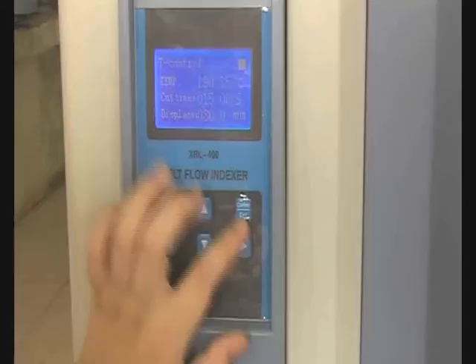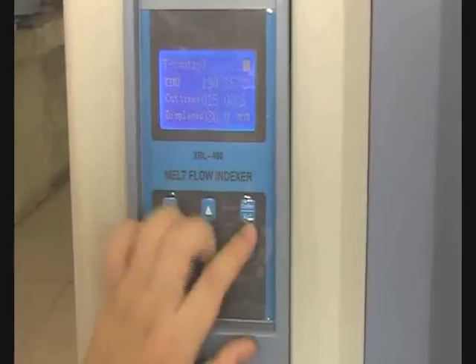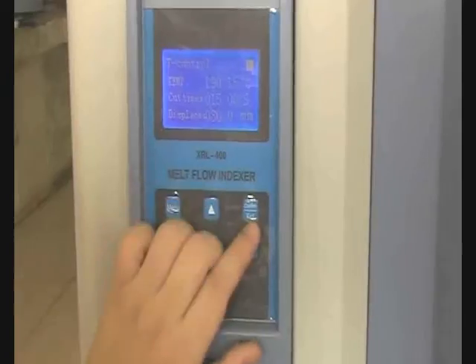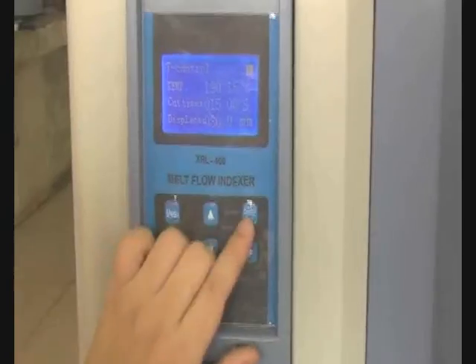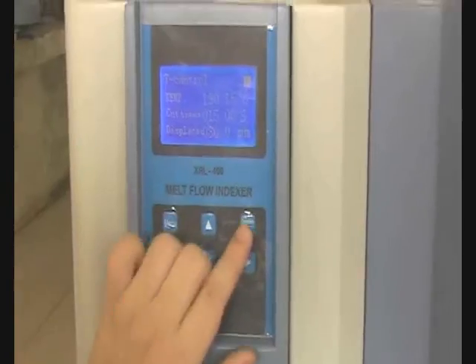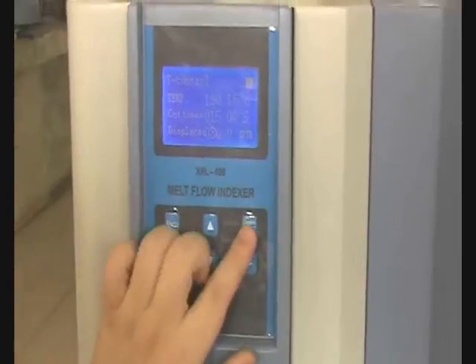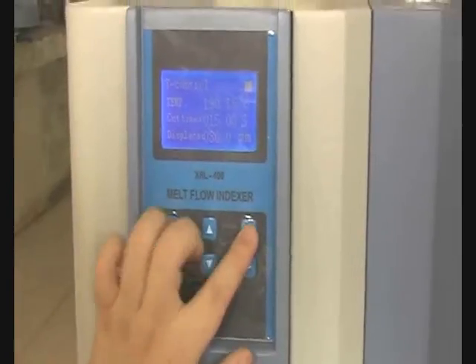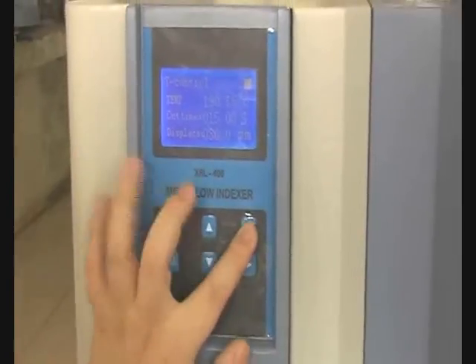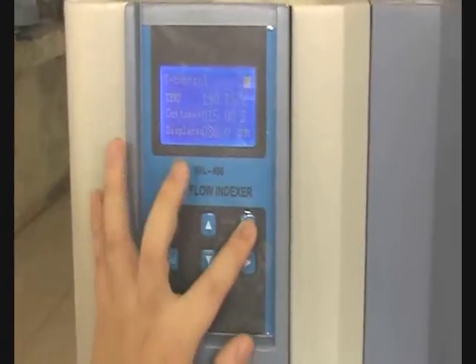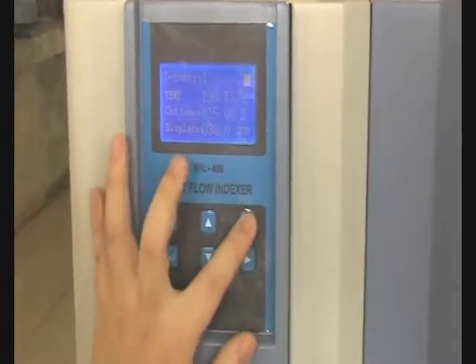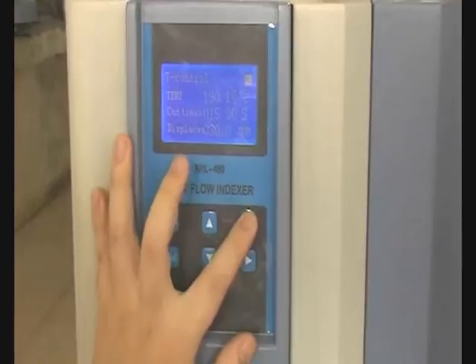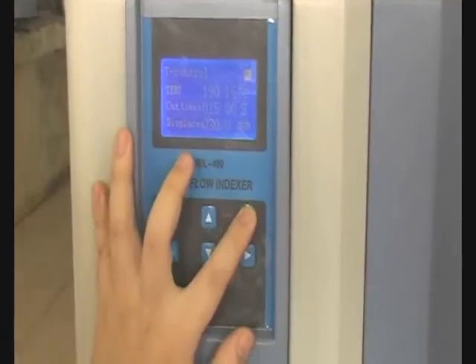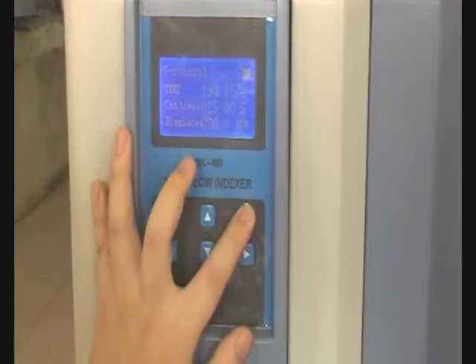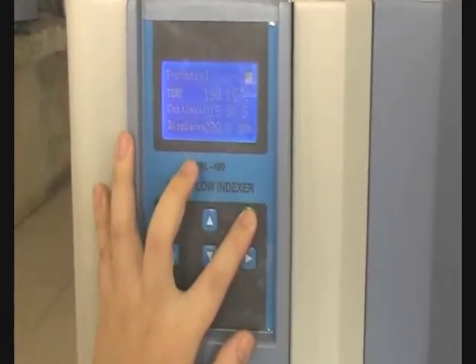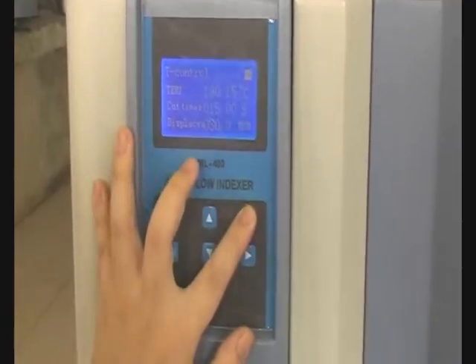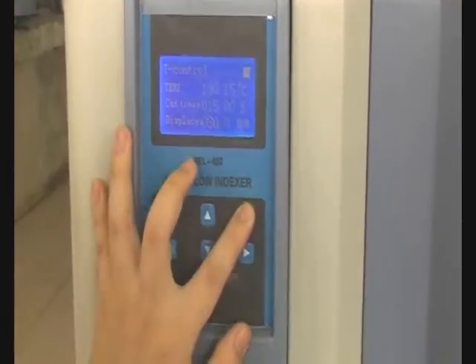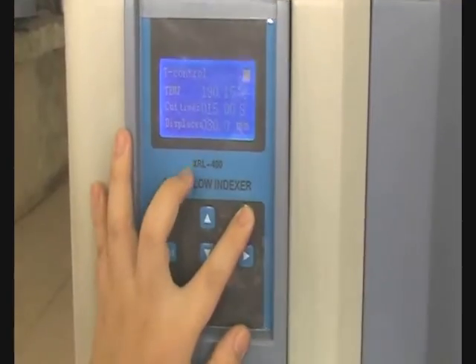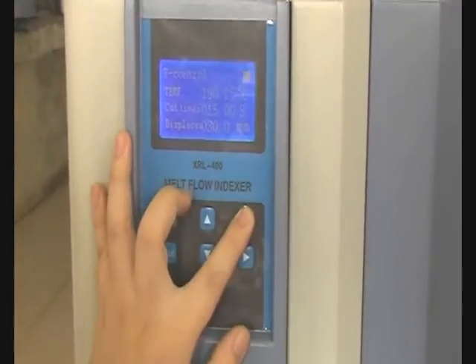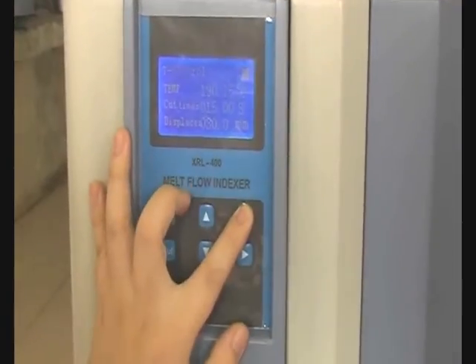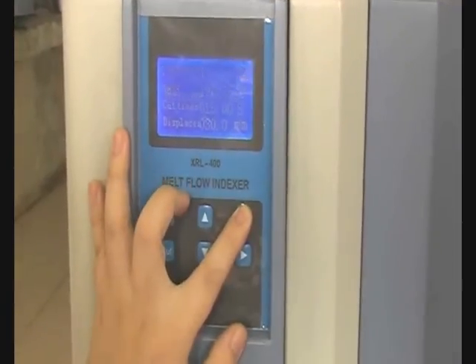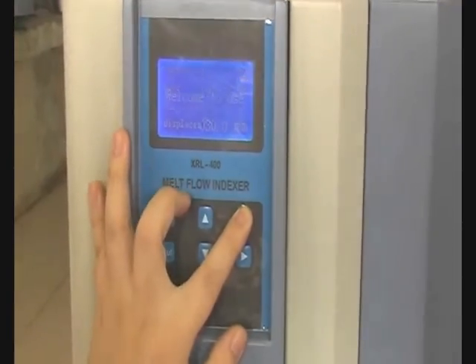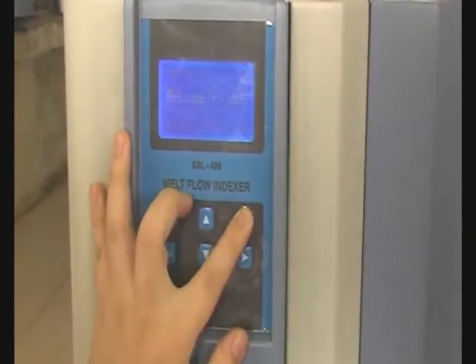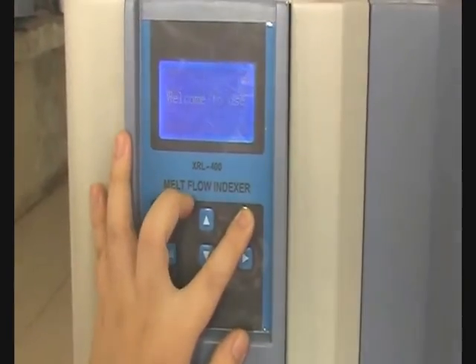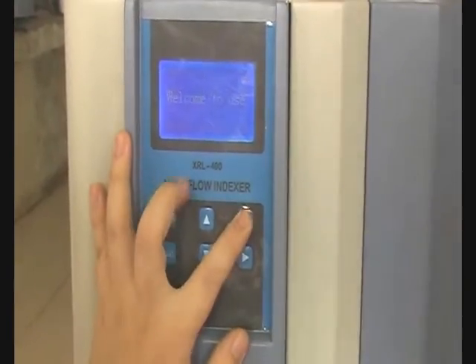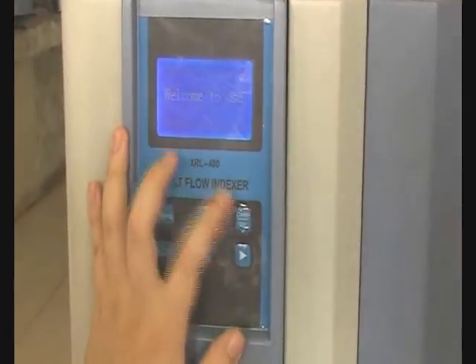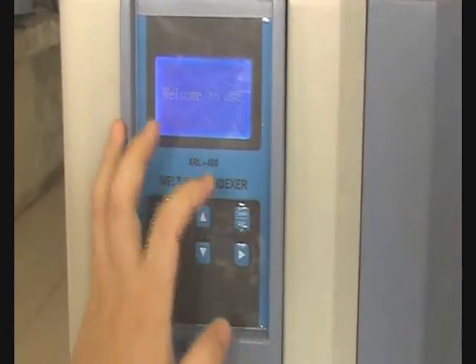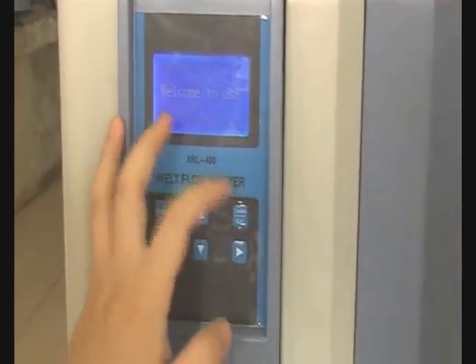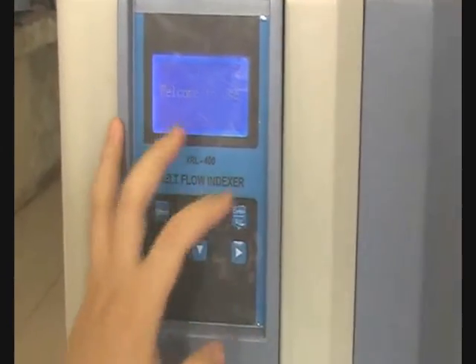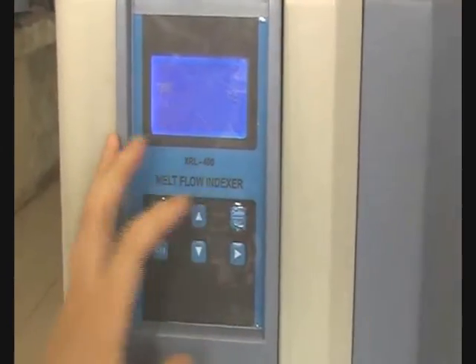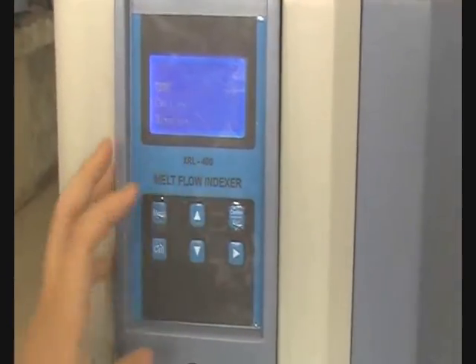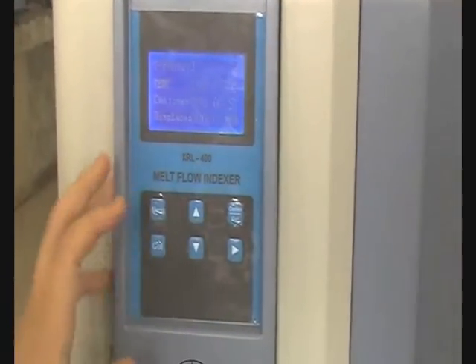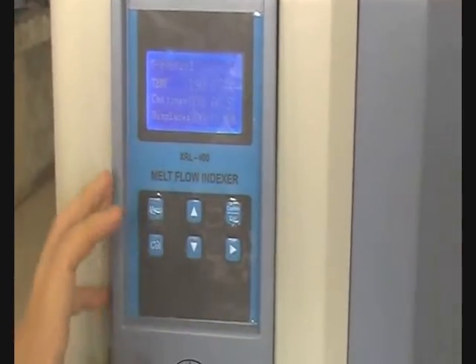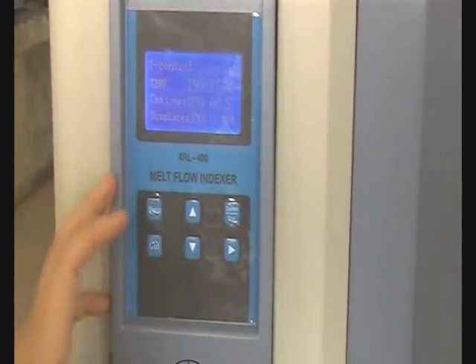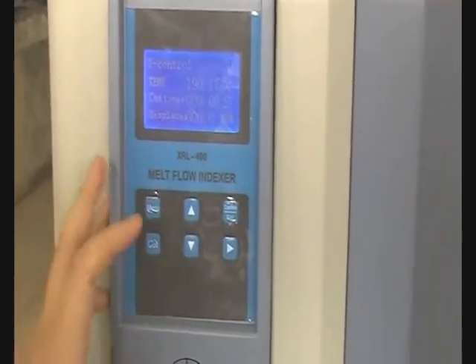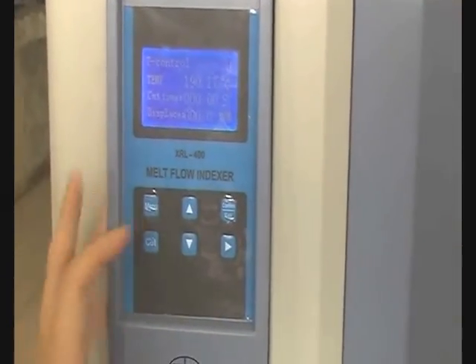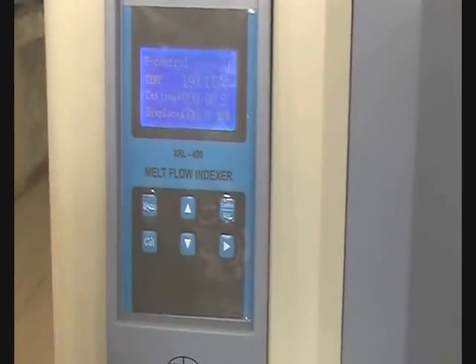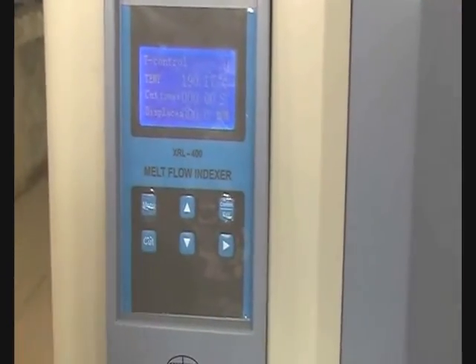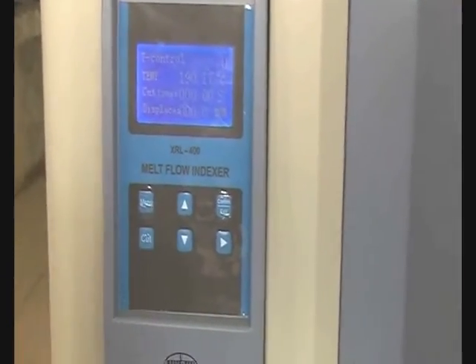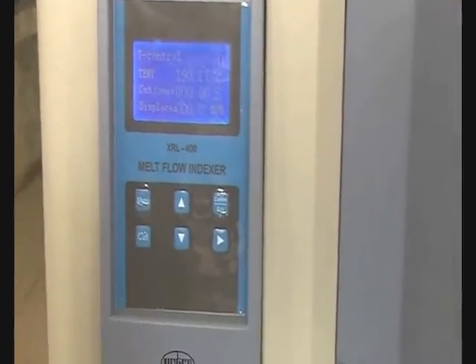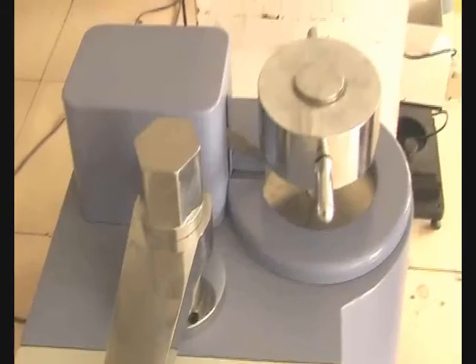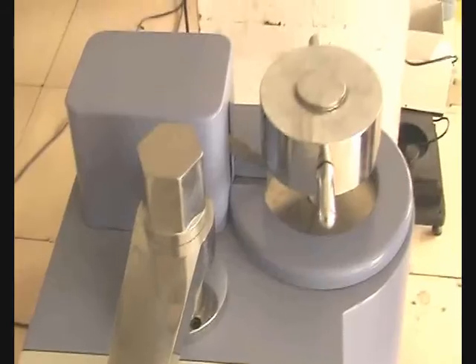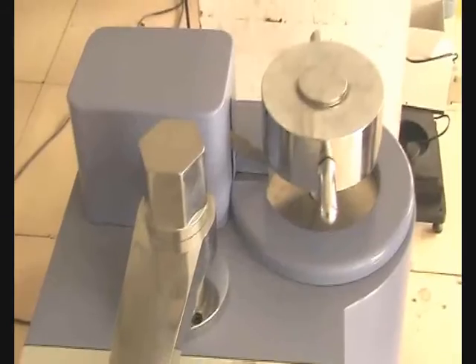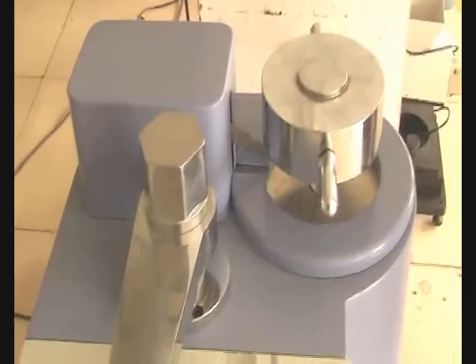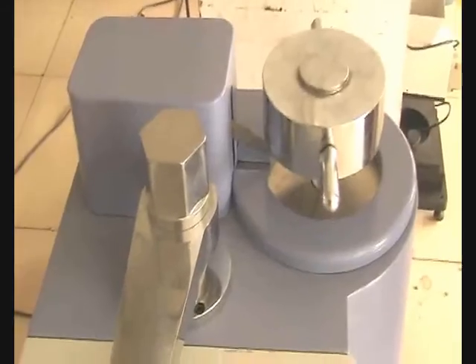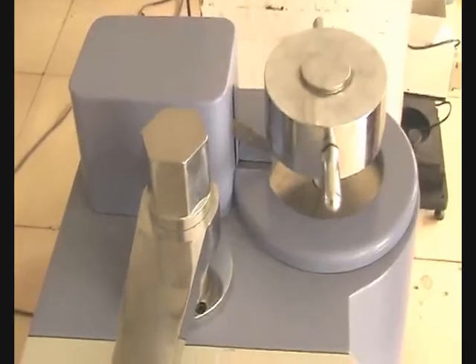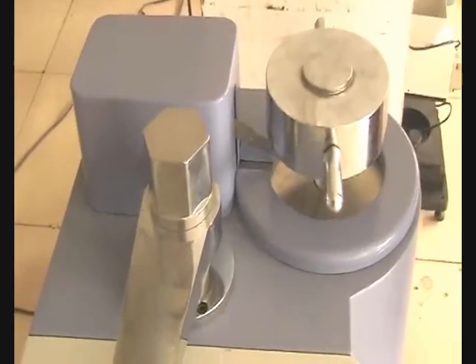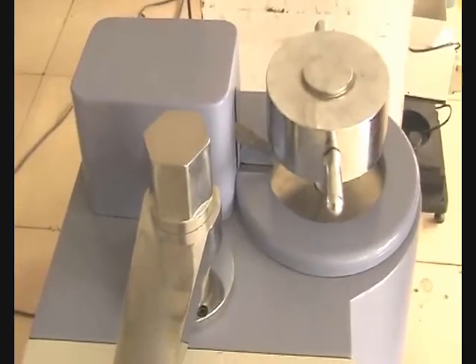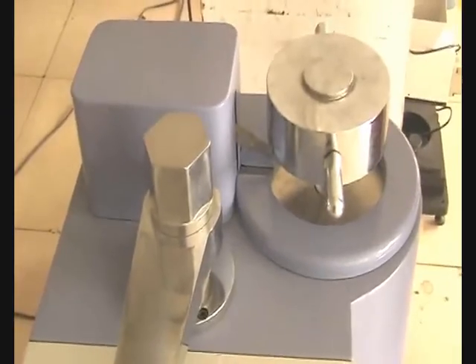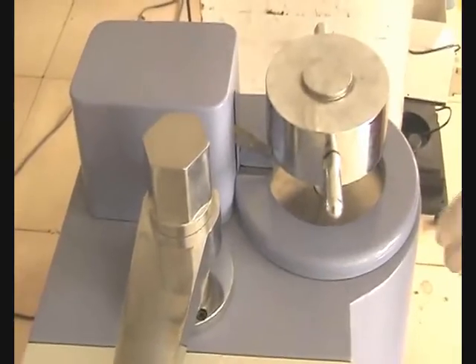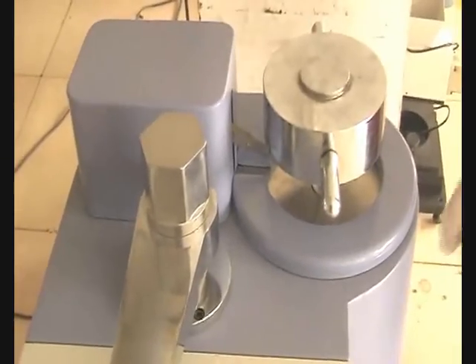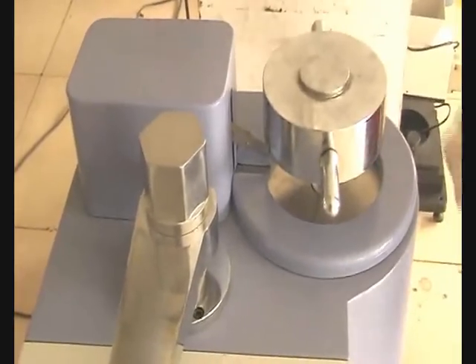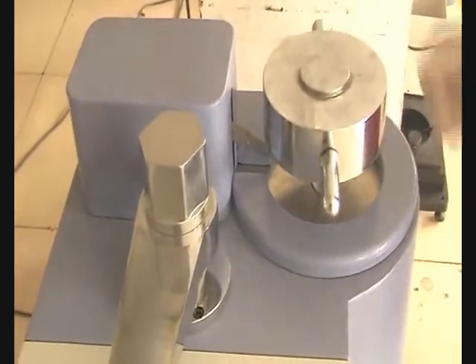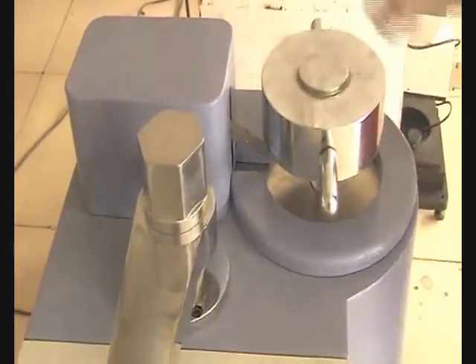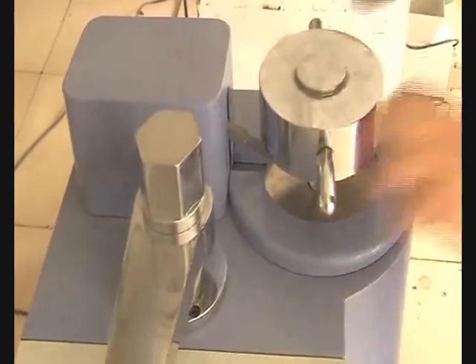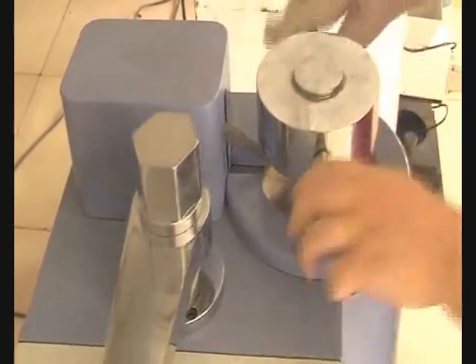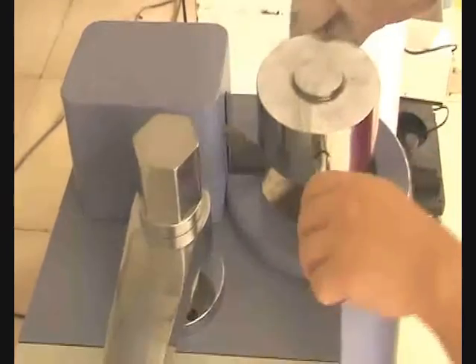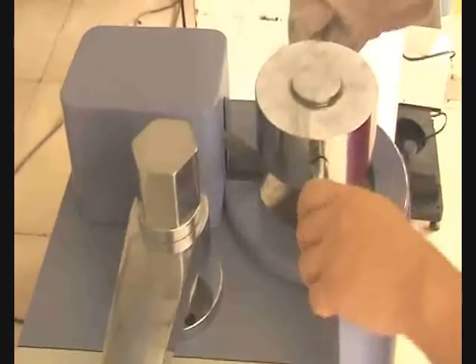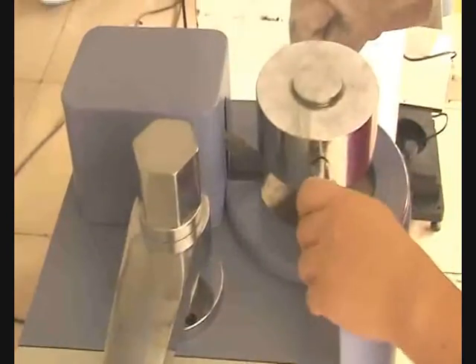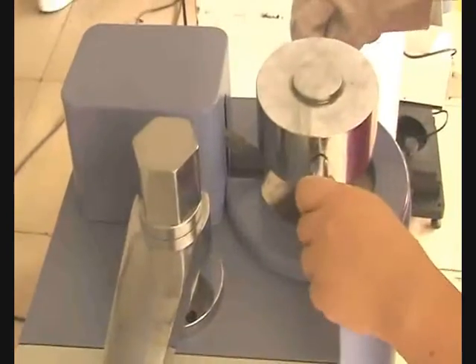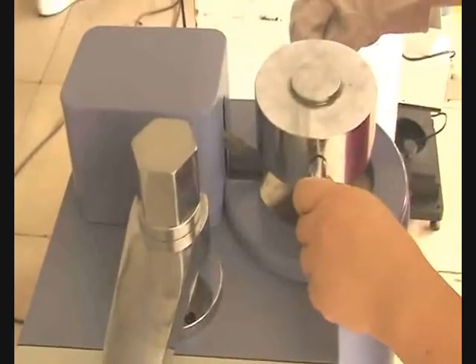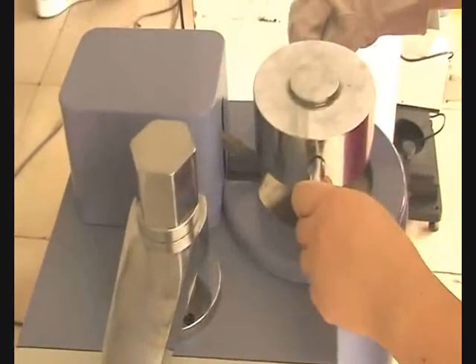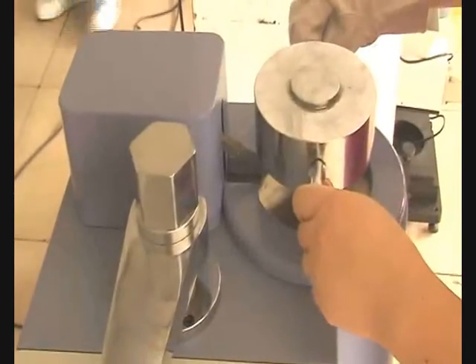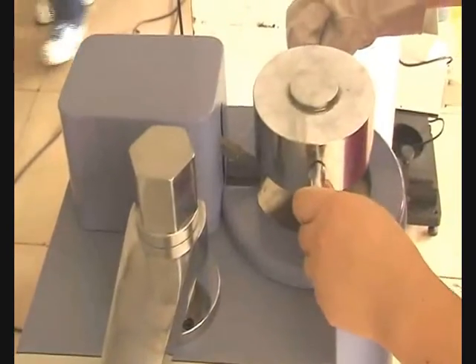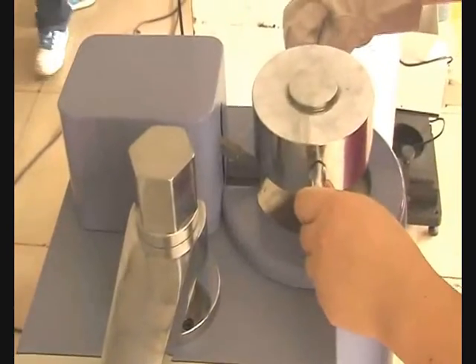Last, press exit to return to the finished interface. Press exit for a few seconds to start a new test.